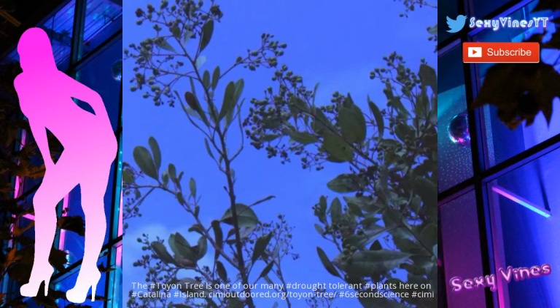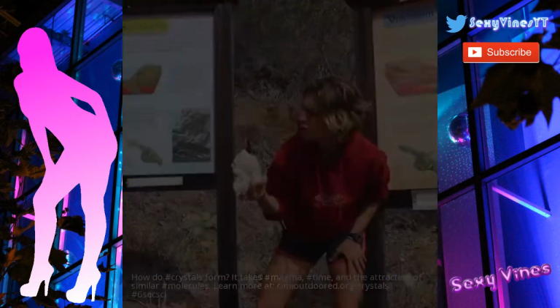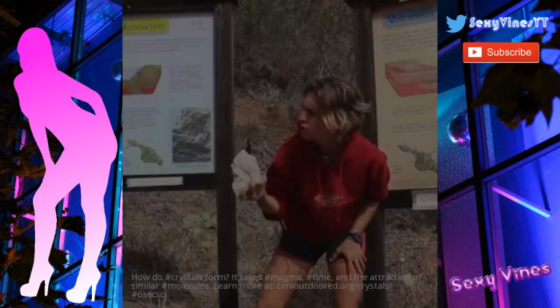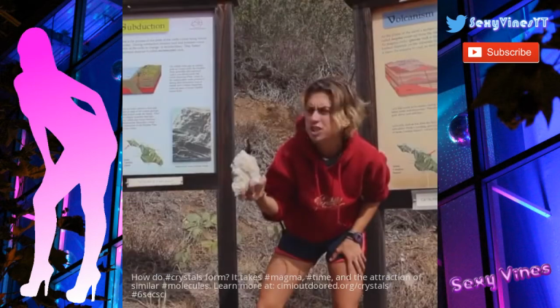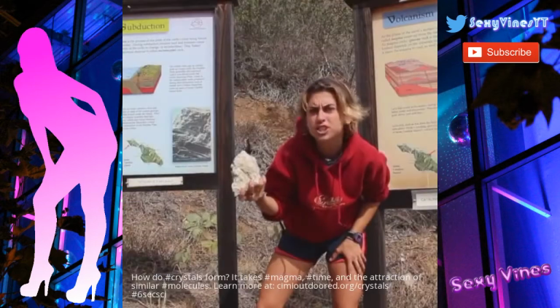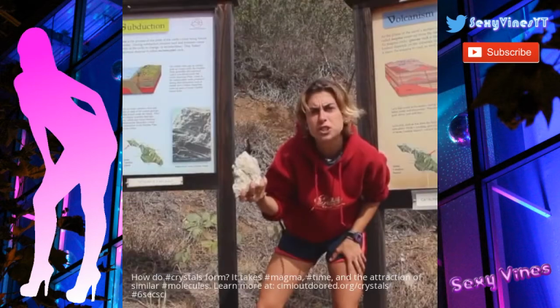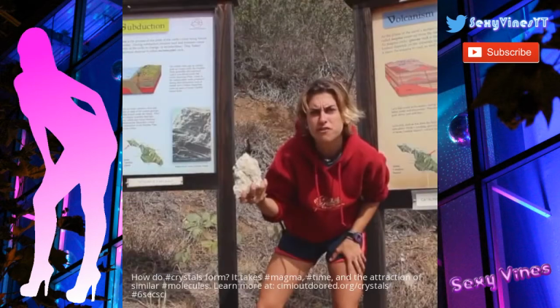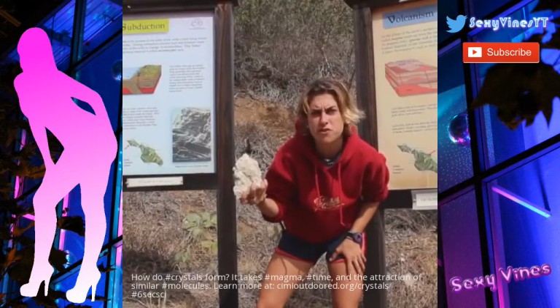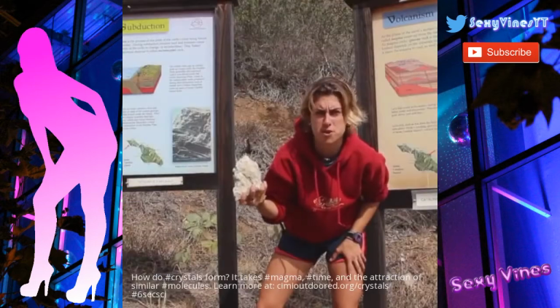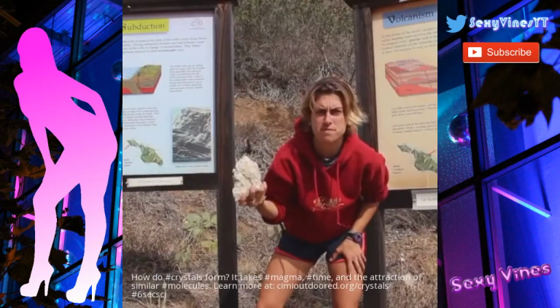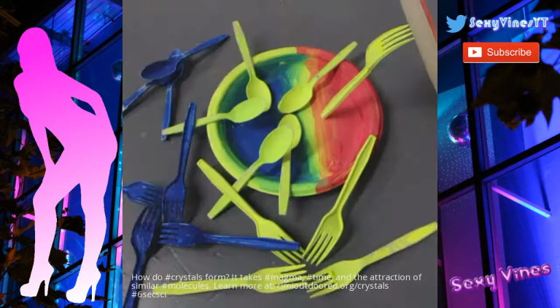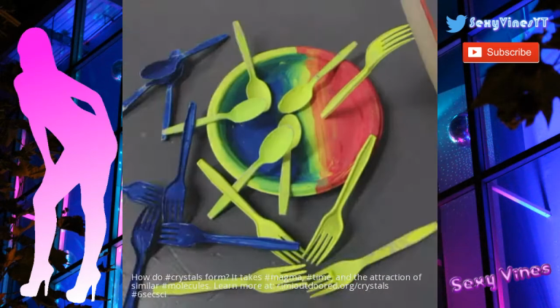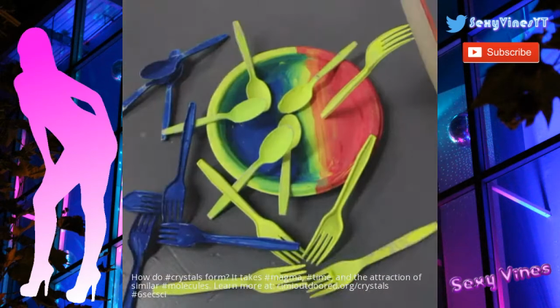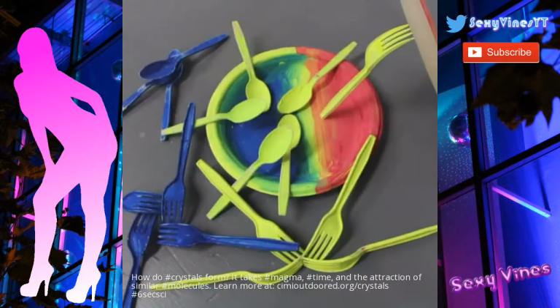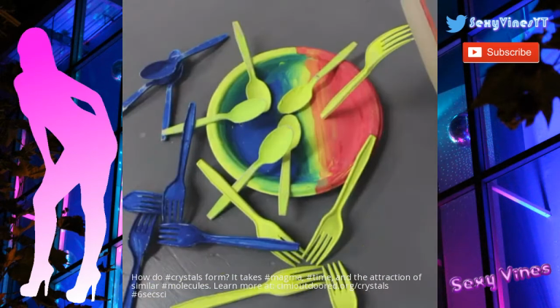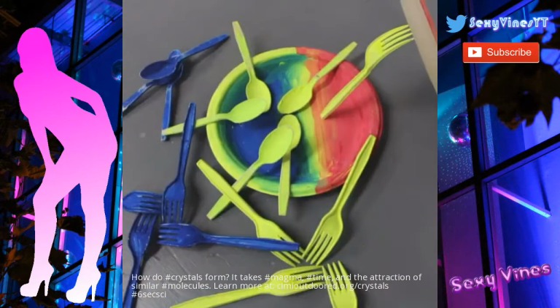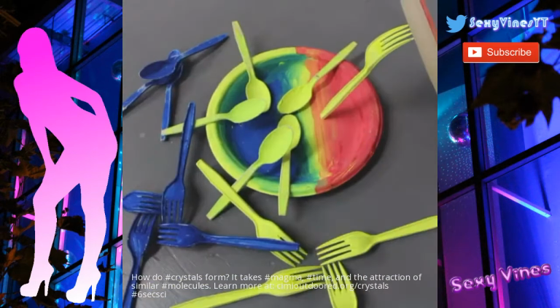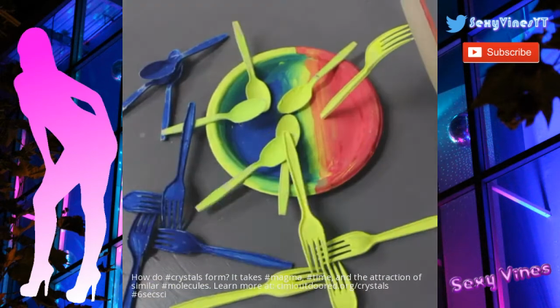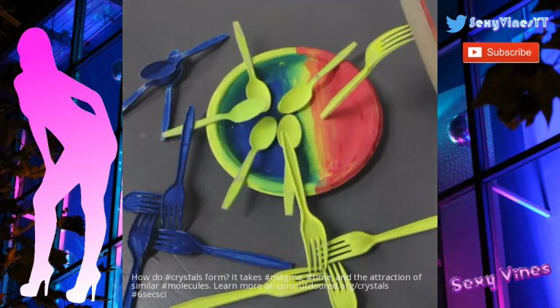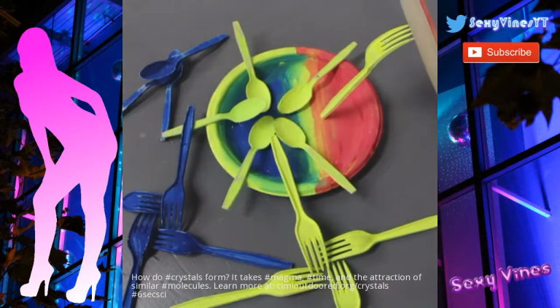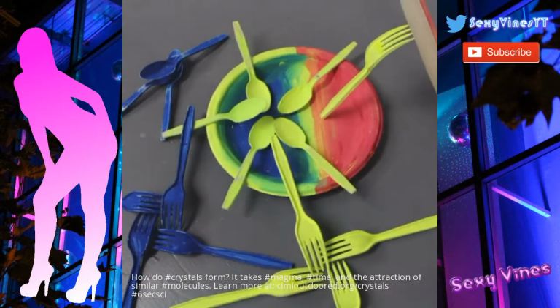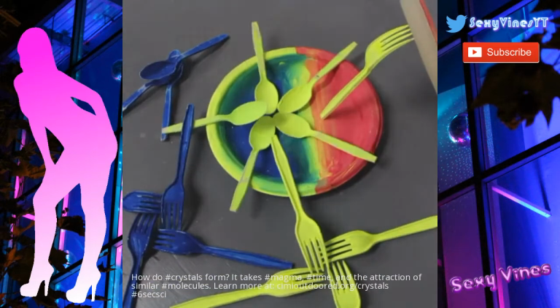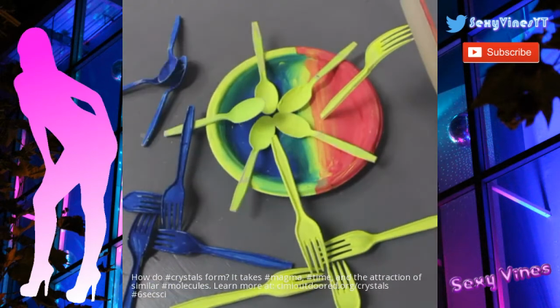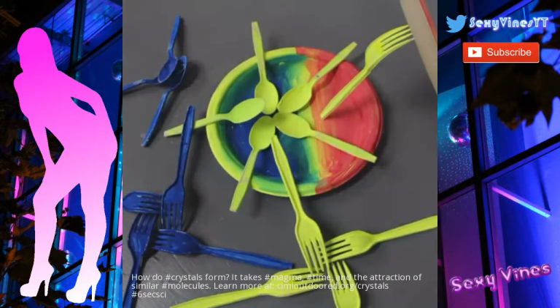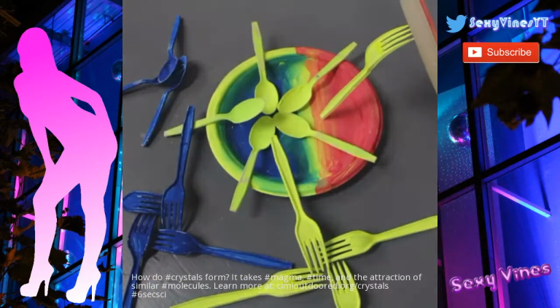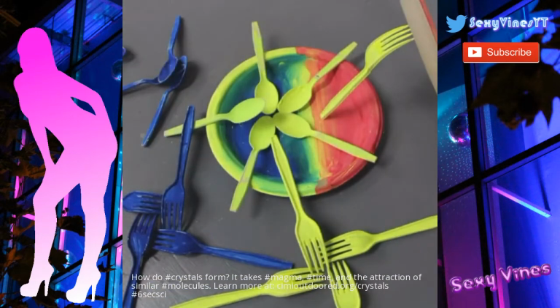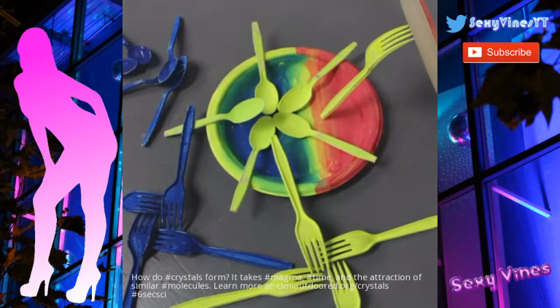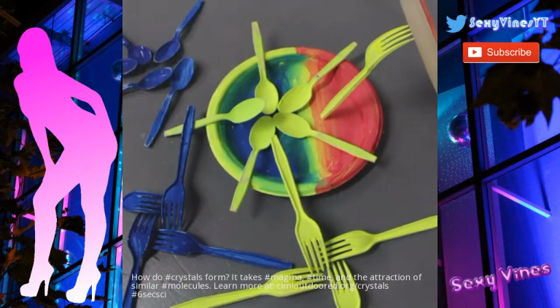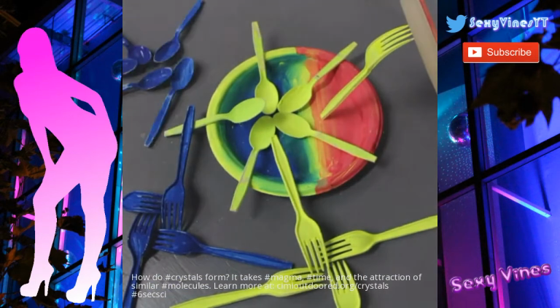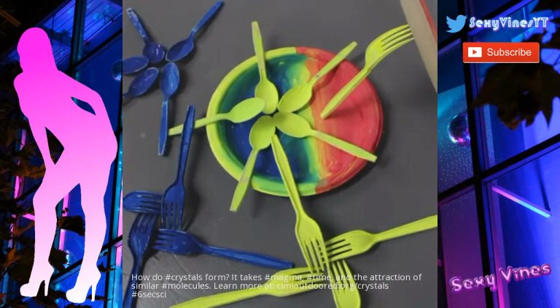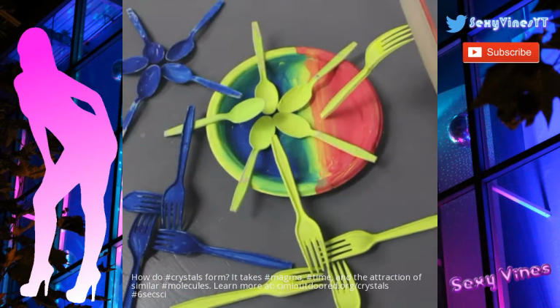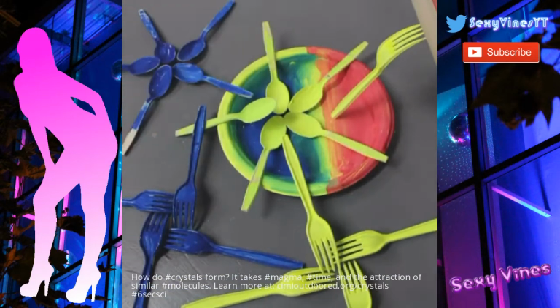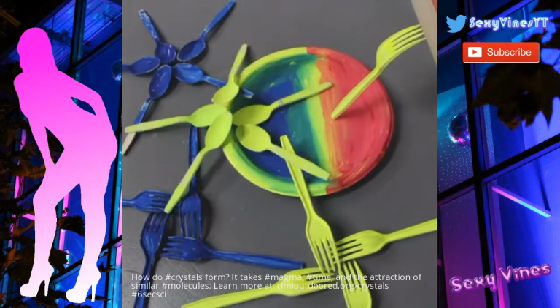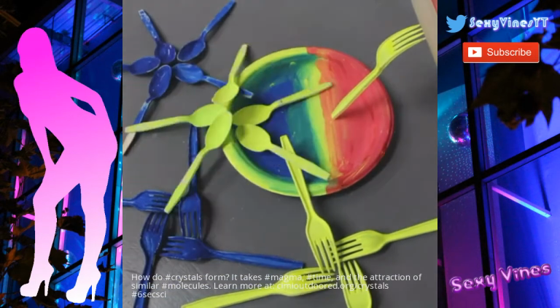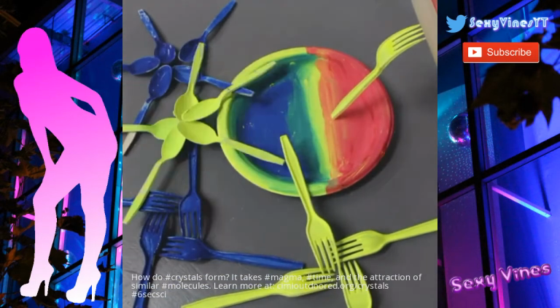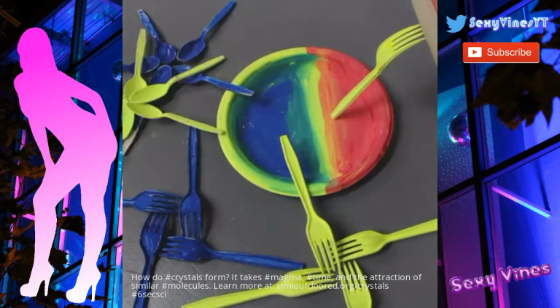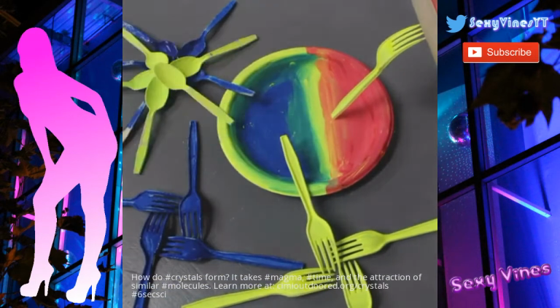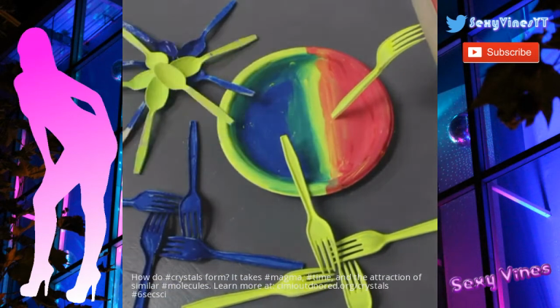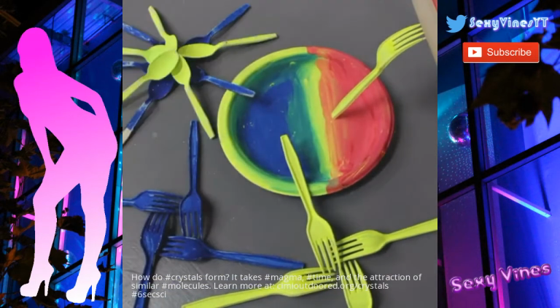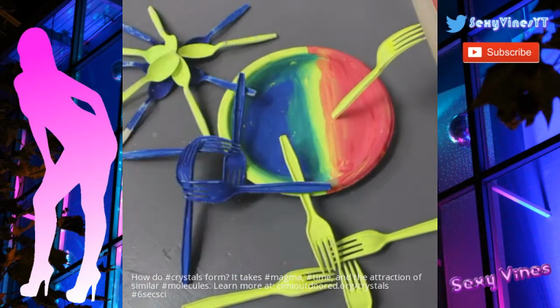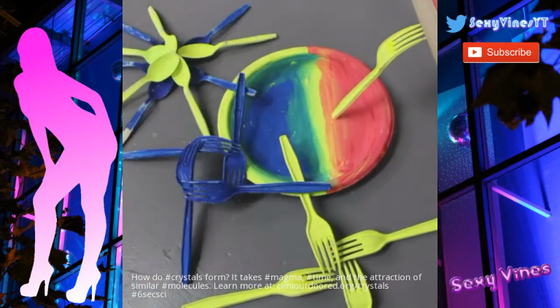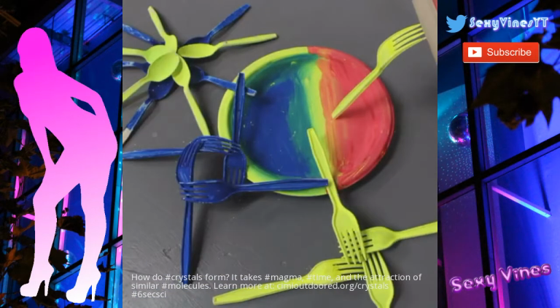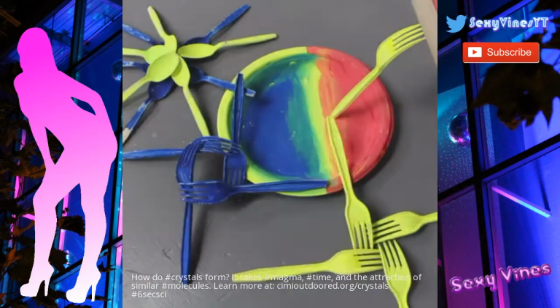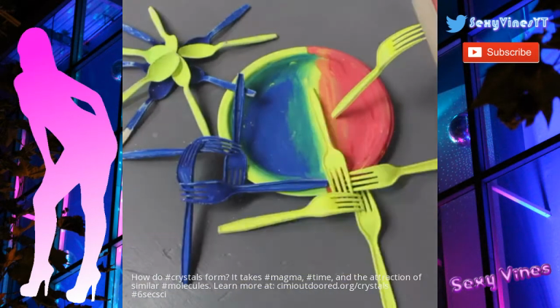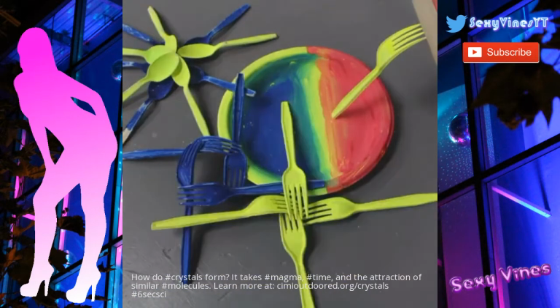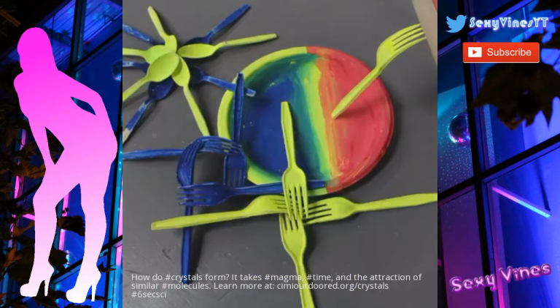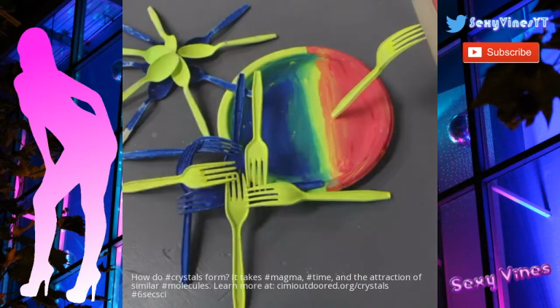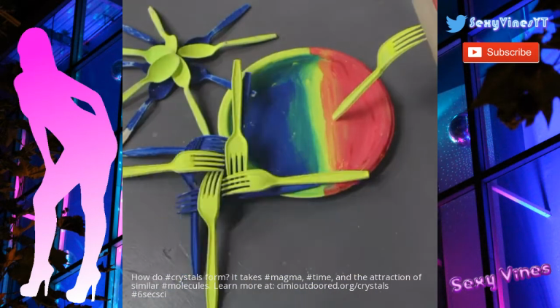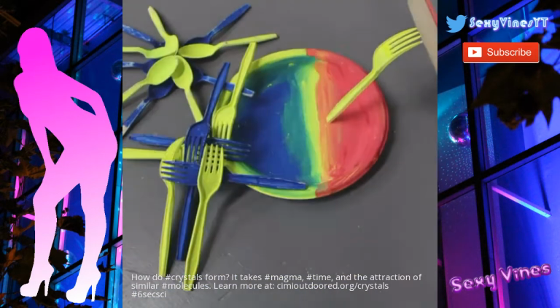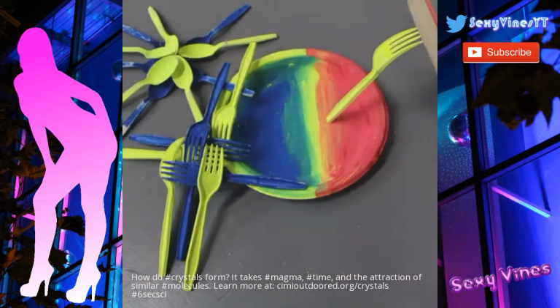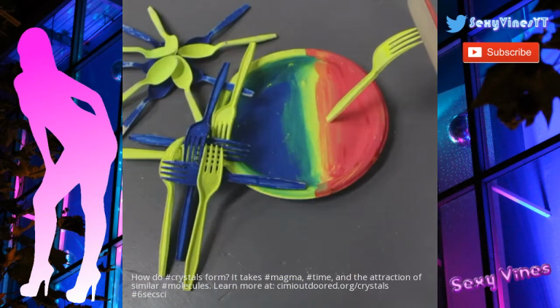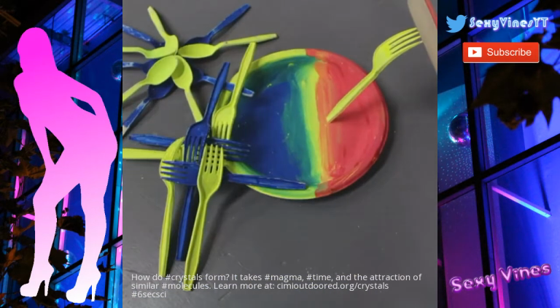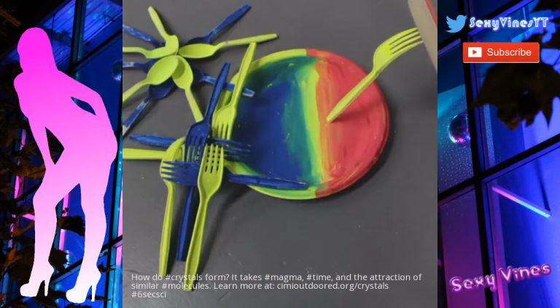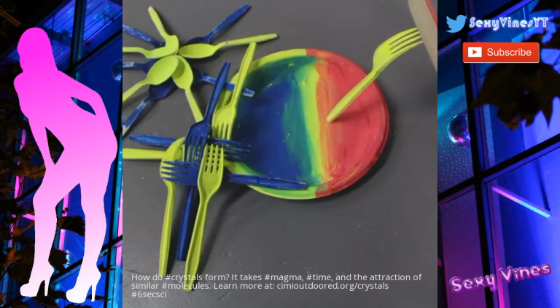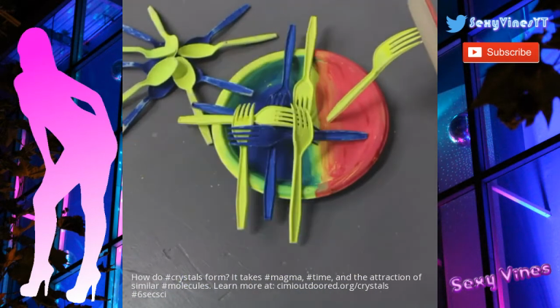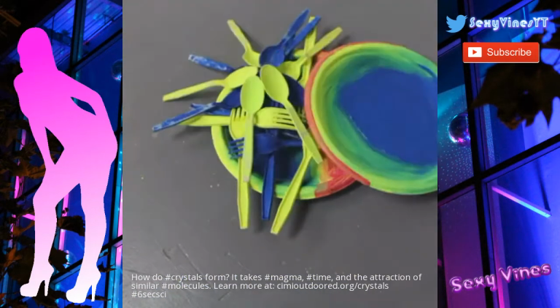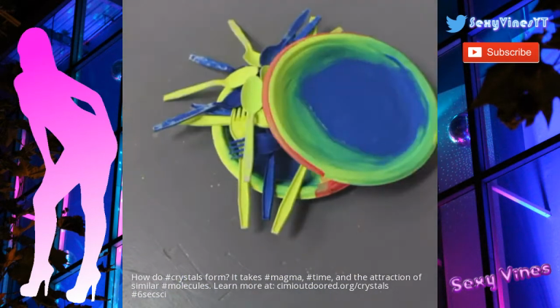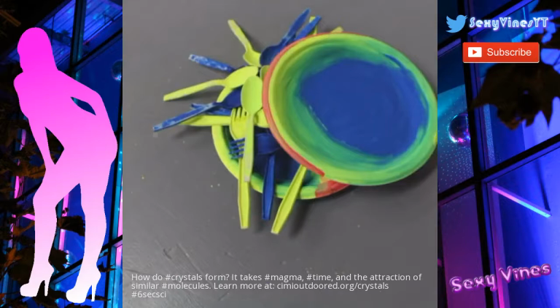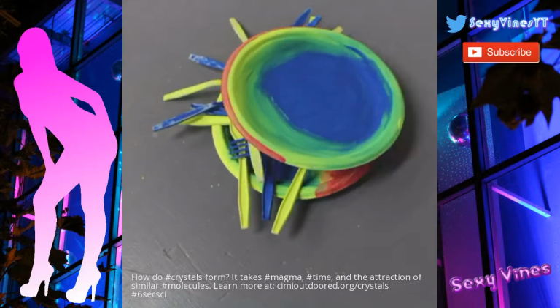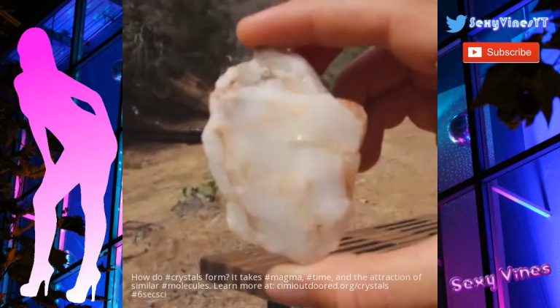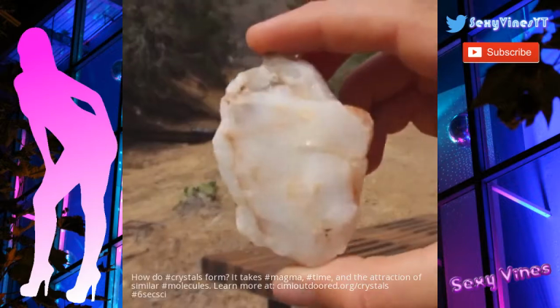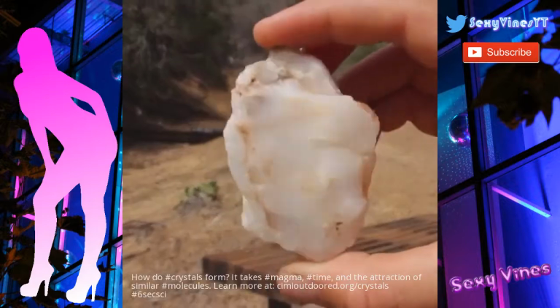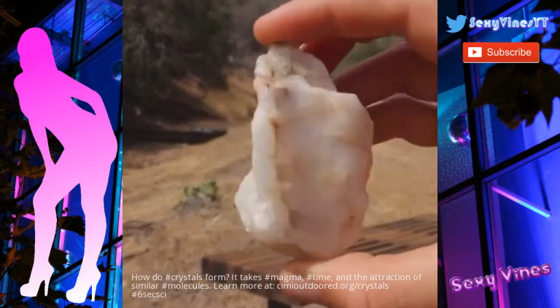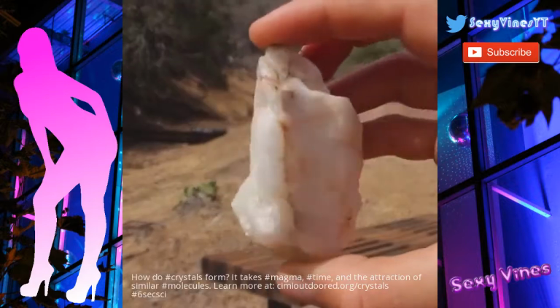How do crystals form? Intrusive igneous rock forms when magma cools slowly underground, allowing molecules to attach in a crystal structure.